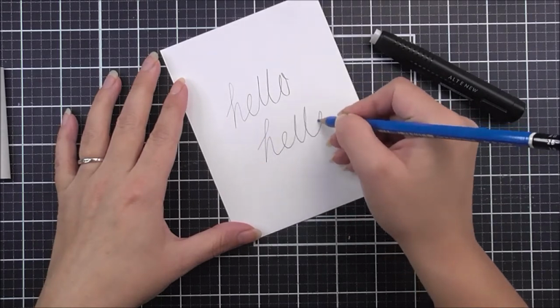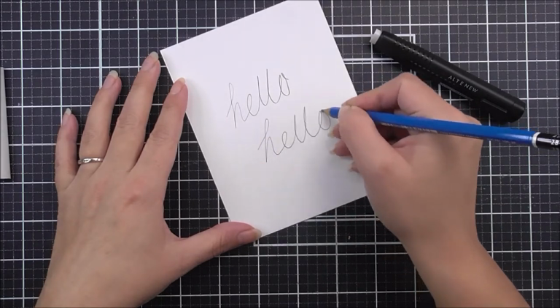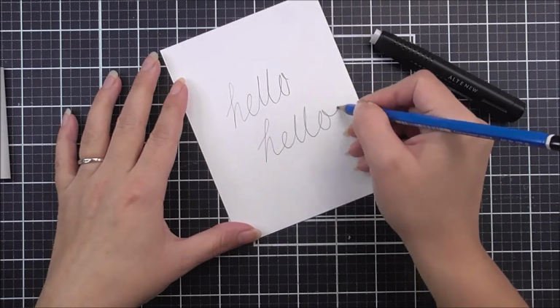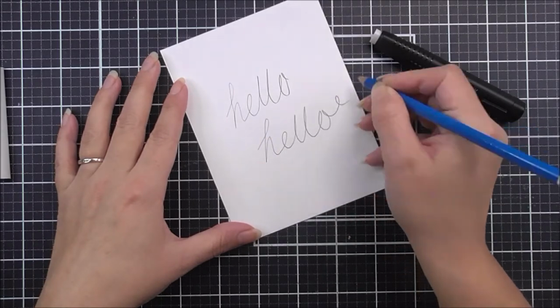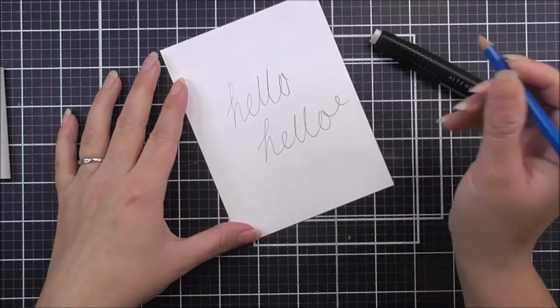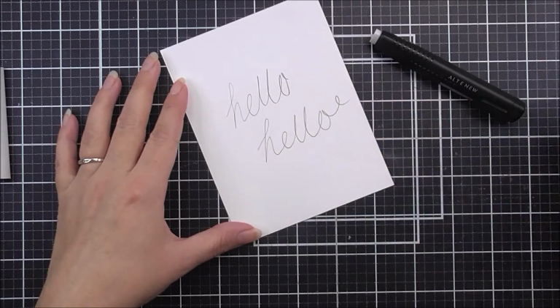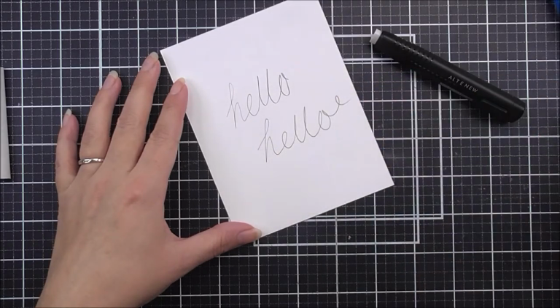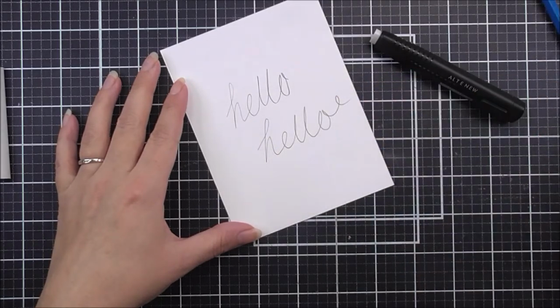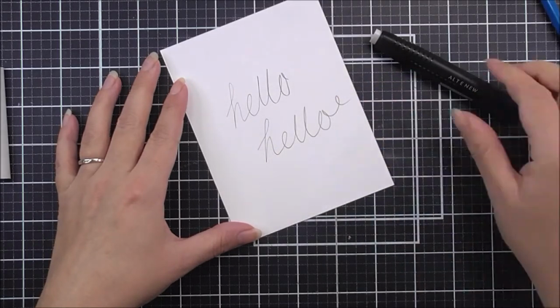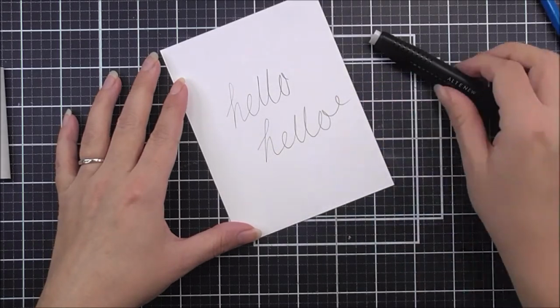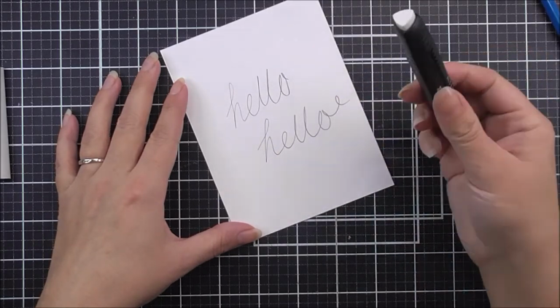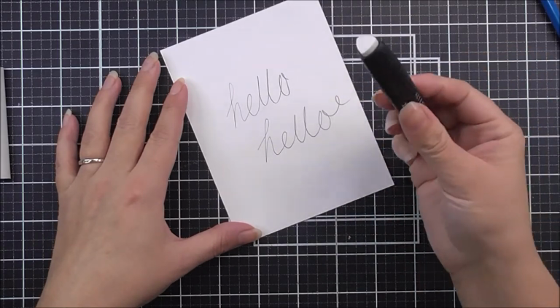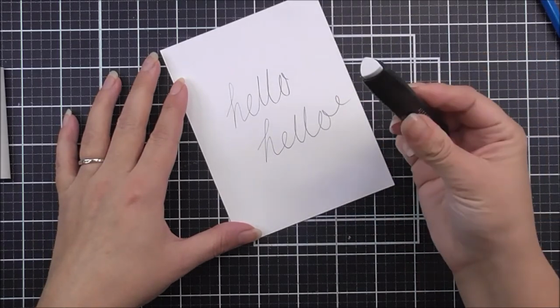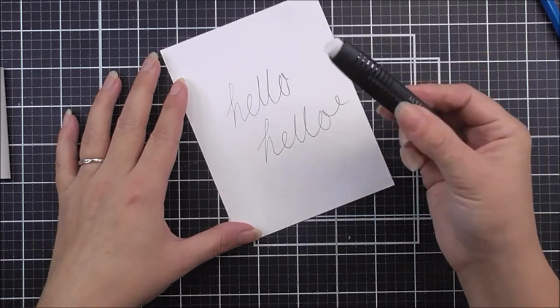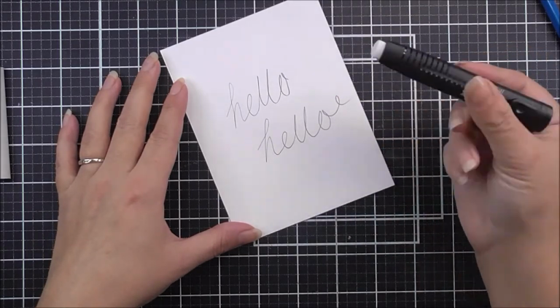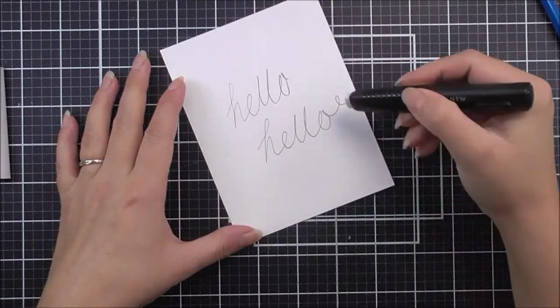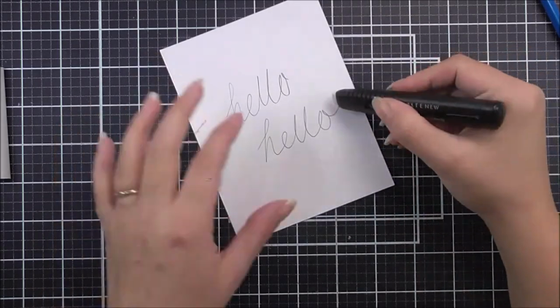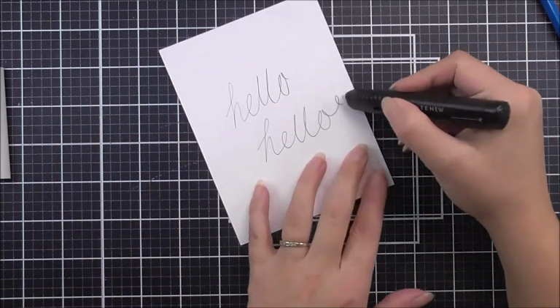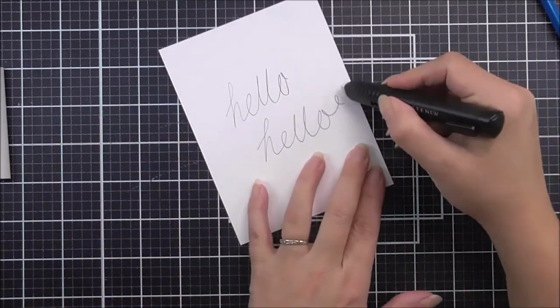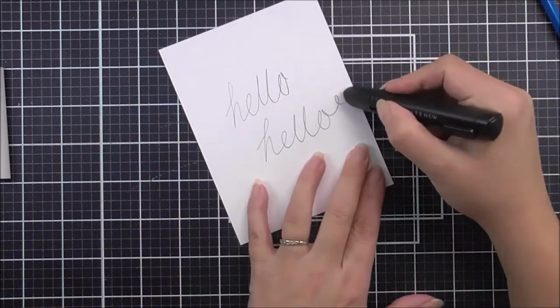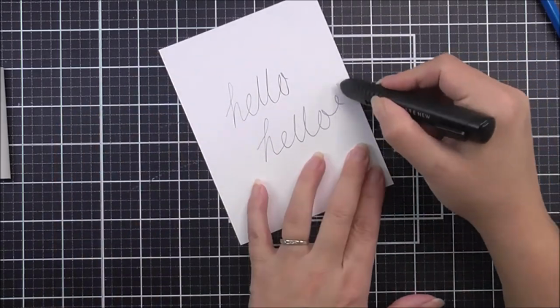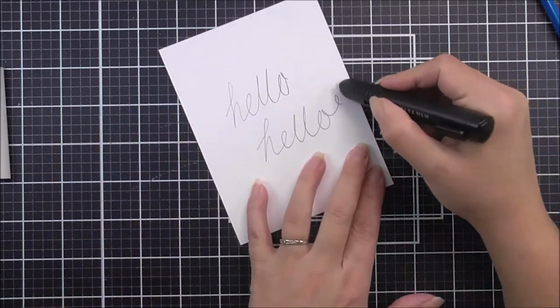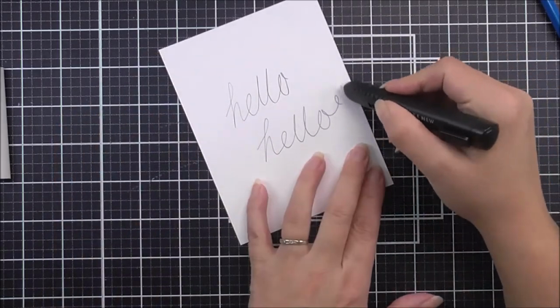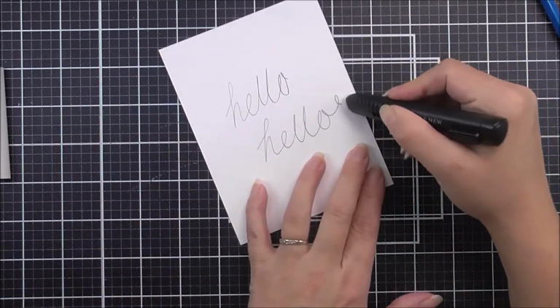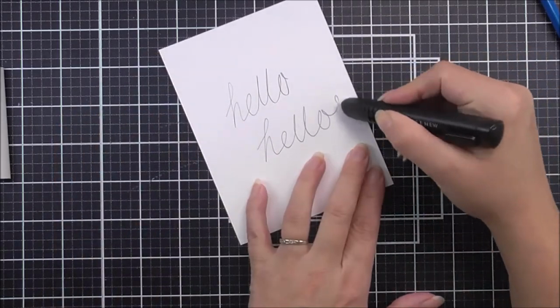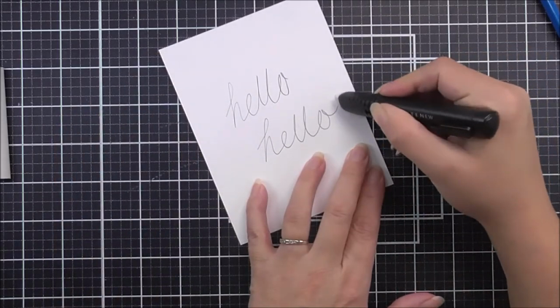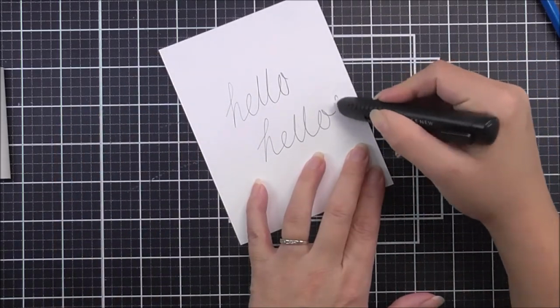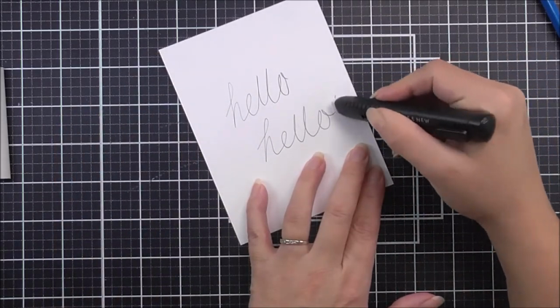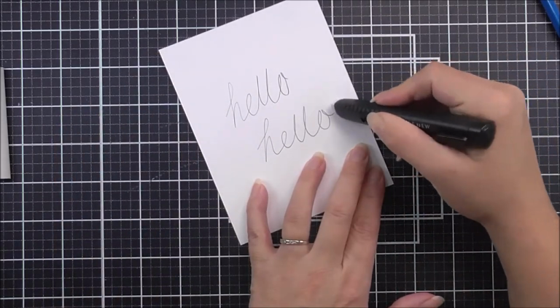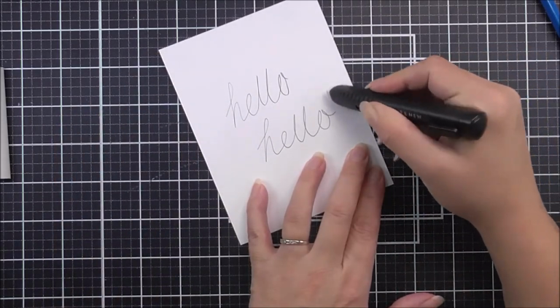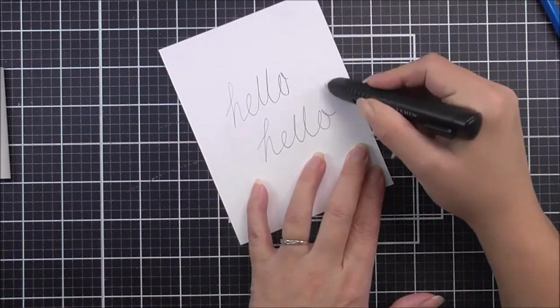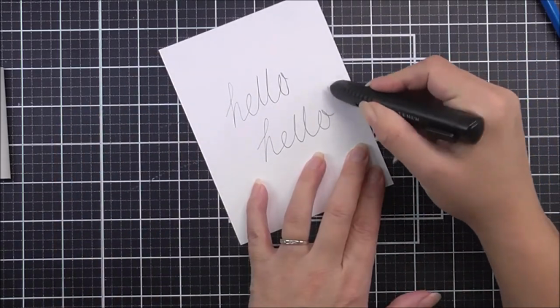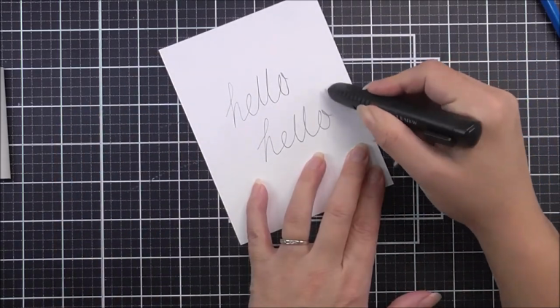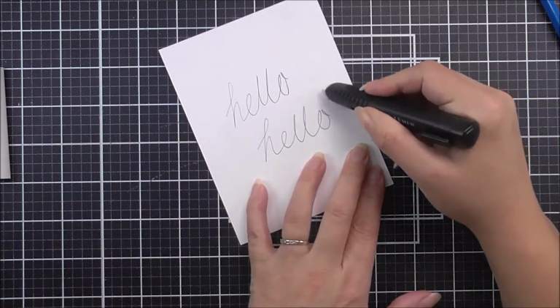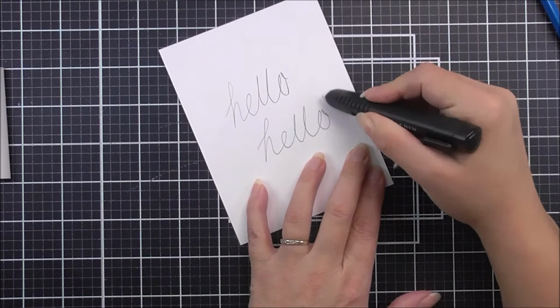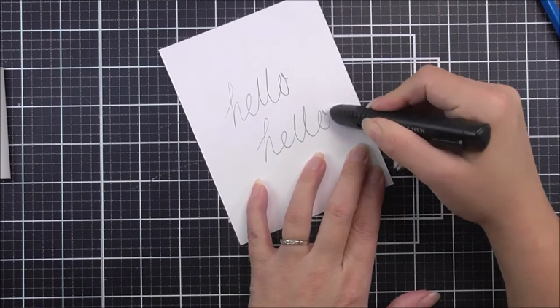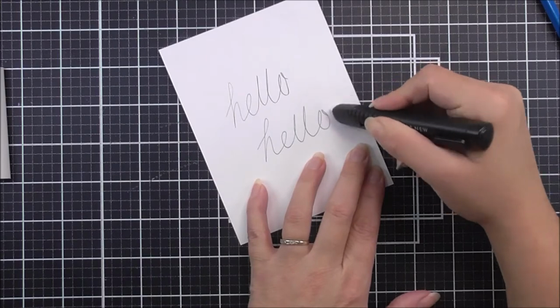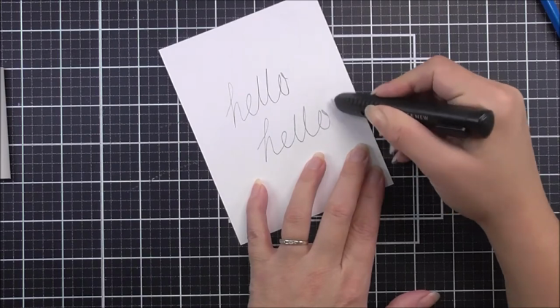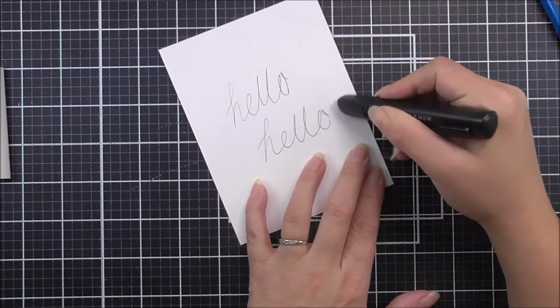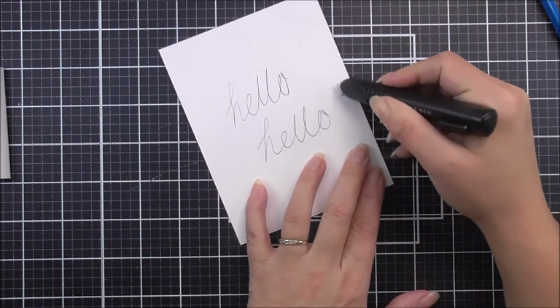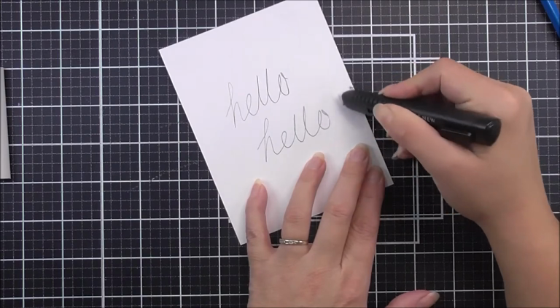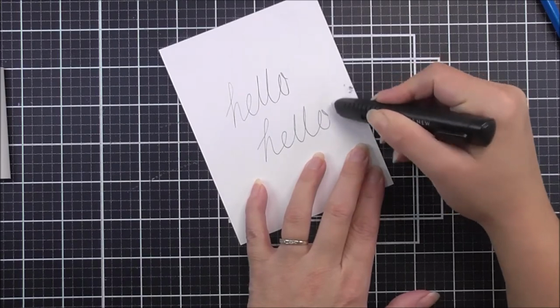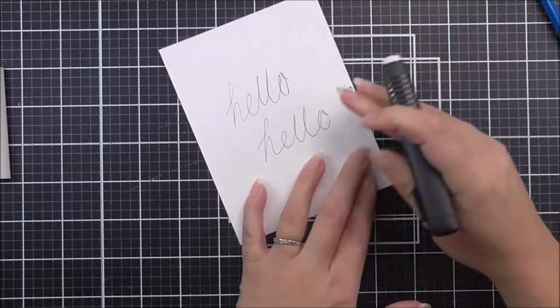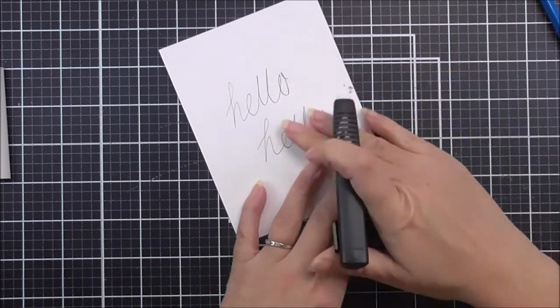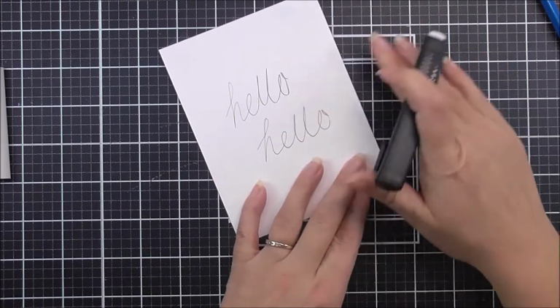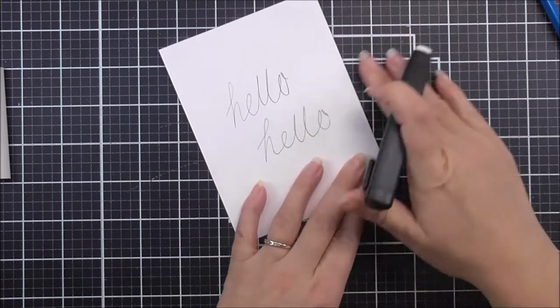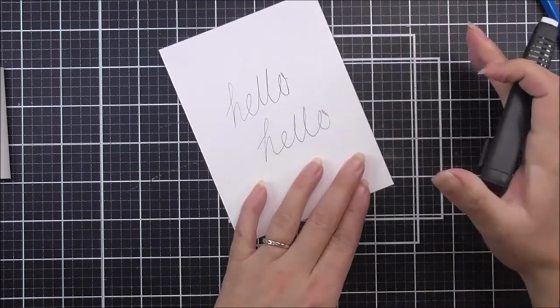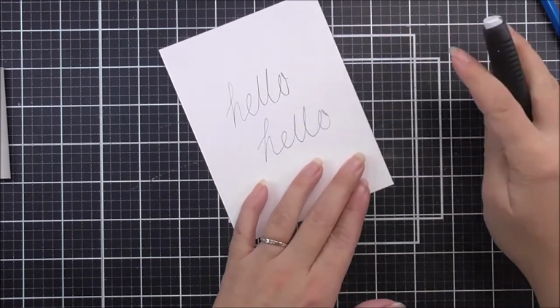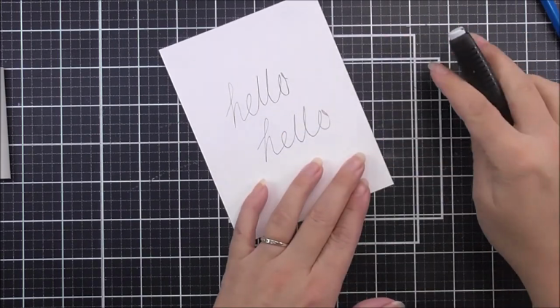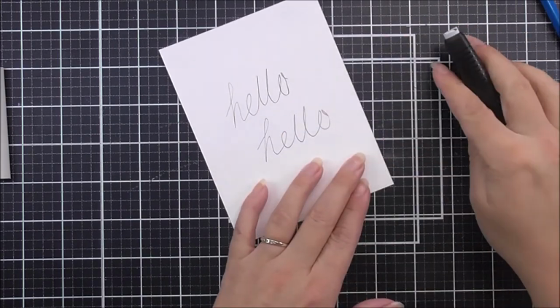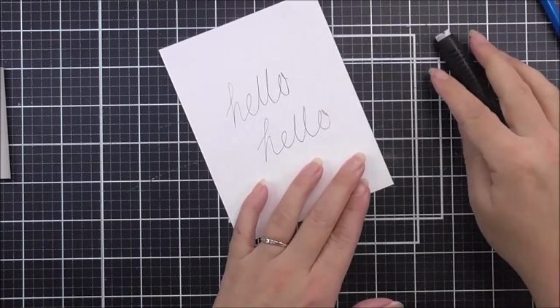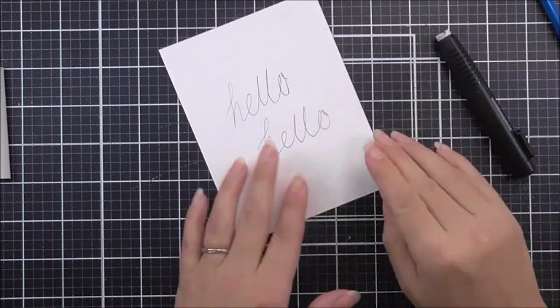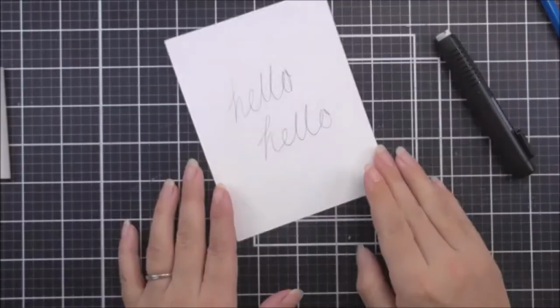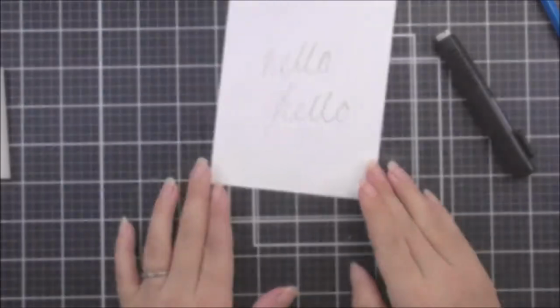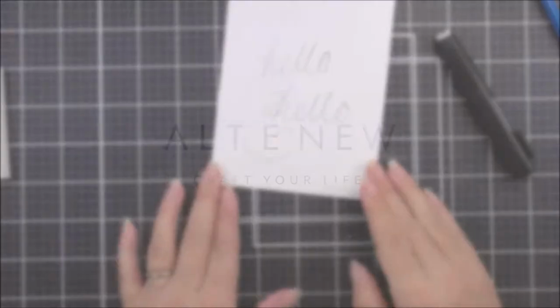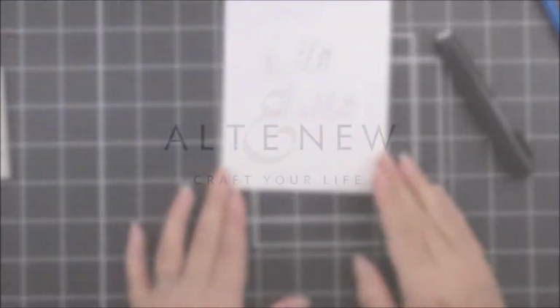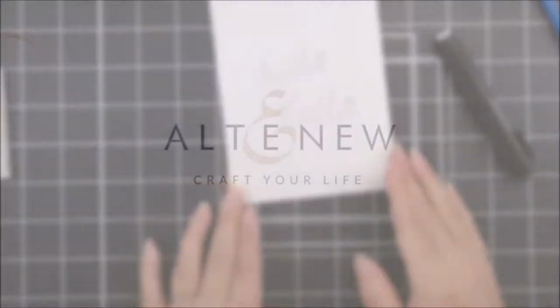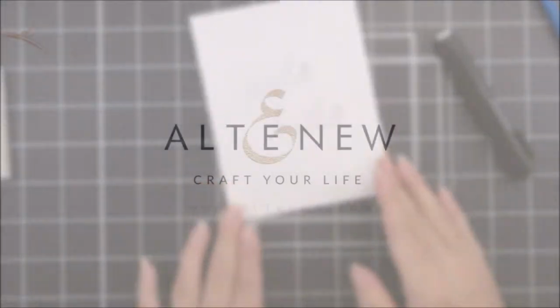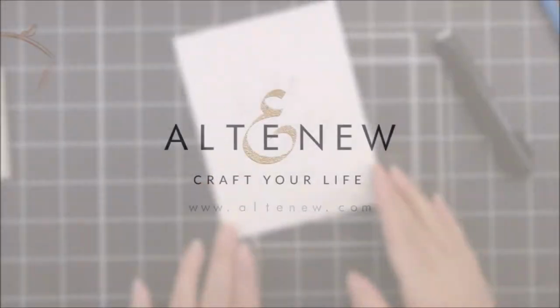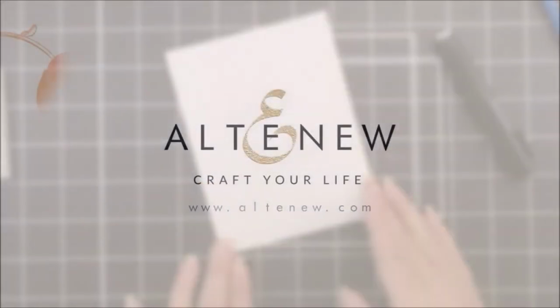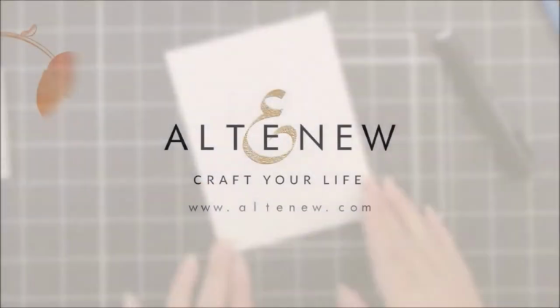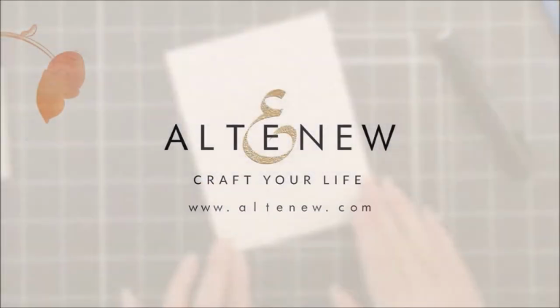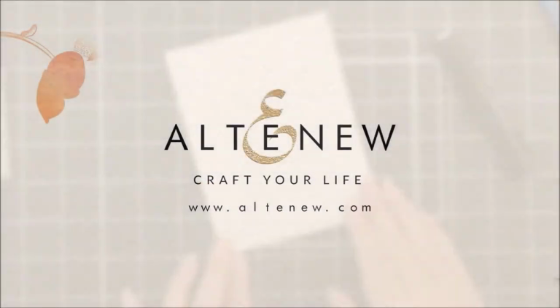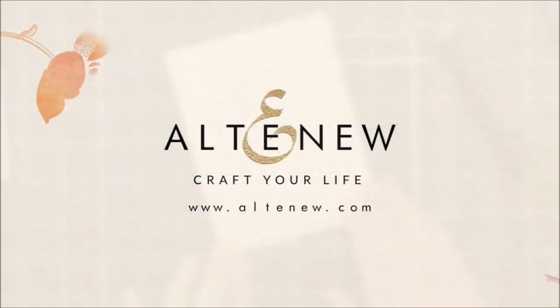For more information on using our Retractable Eraser and other available products, please visit us at Altenew.com.